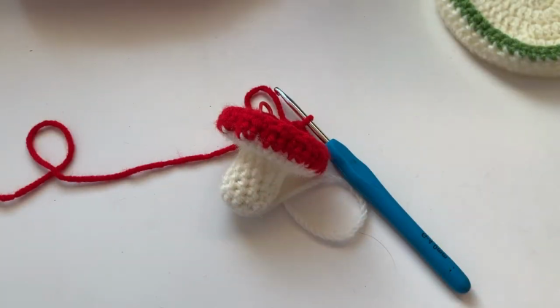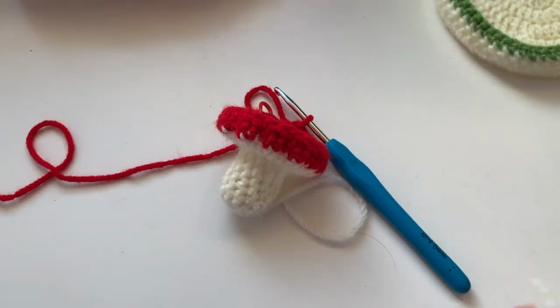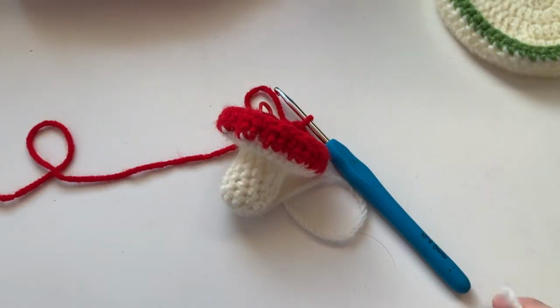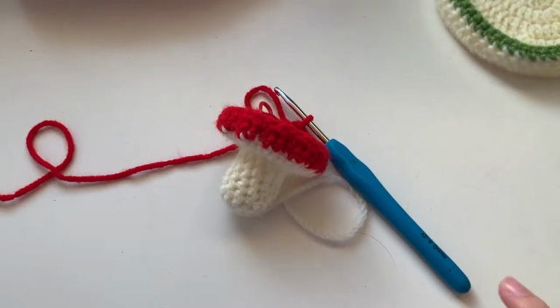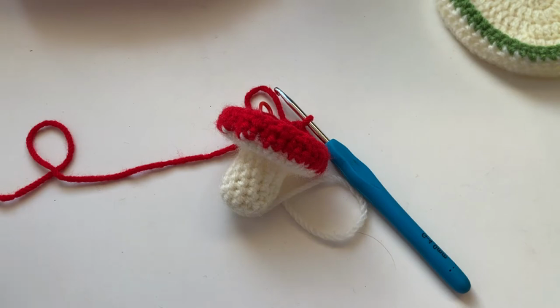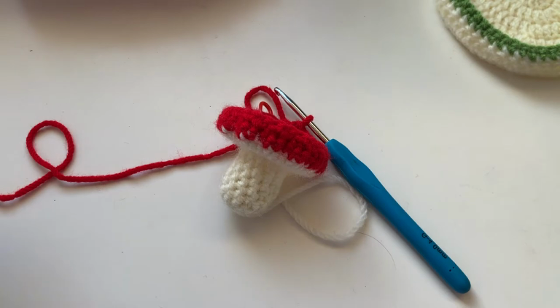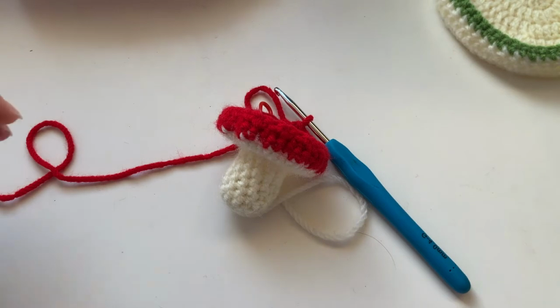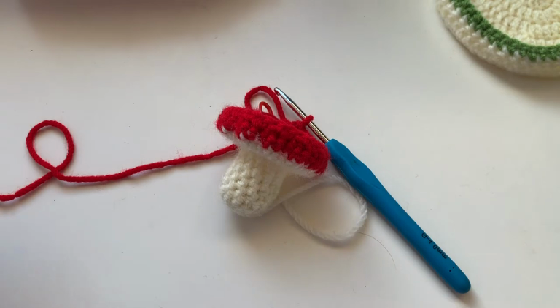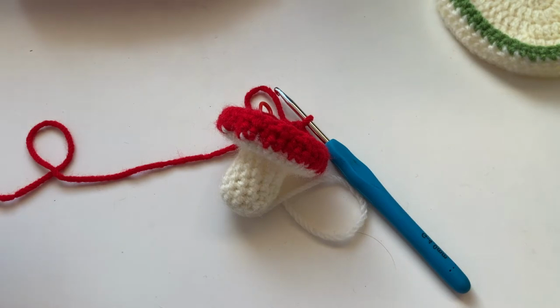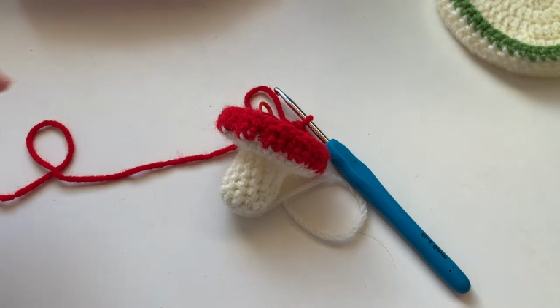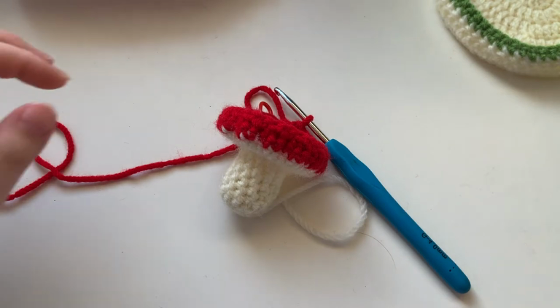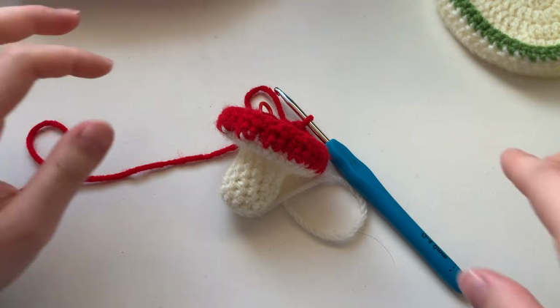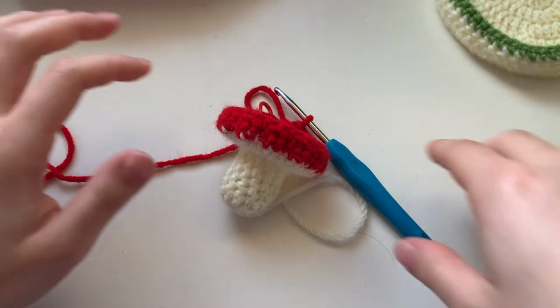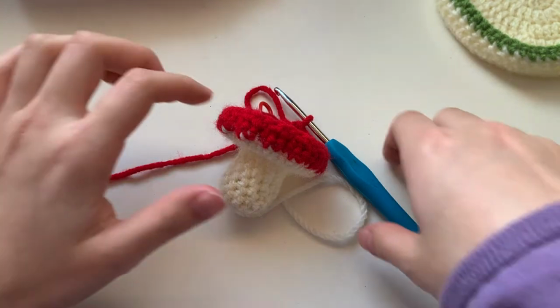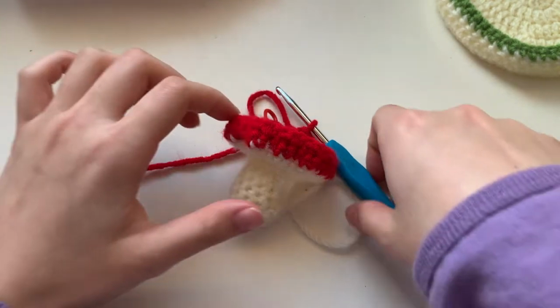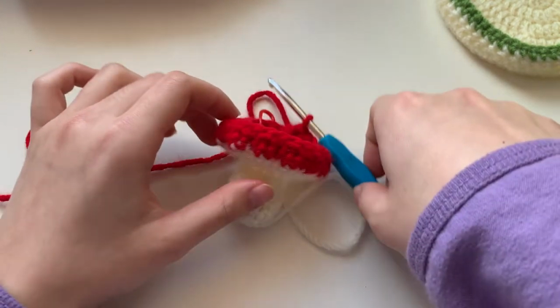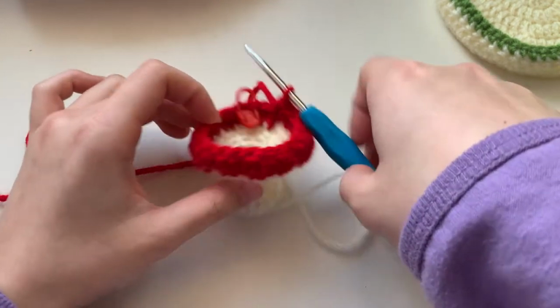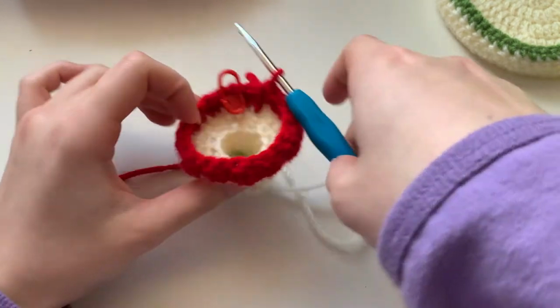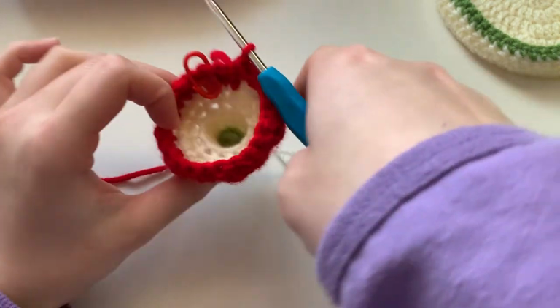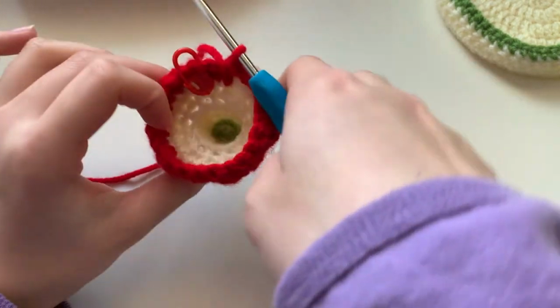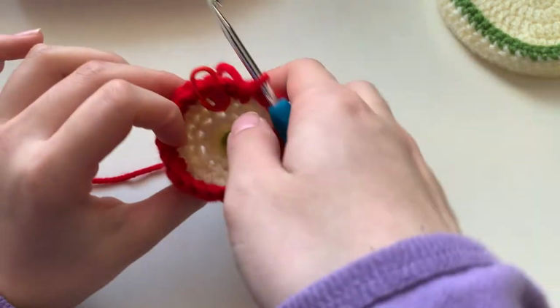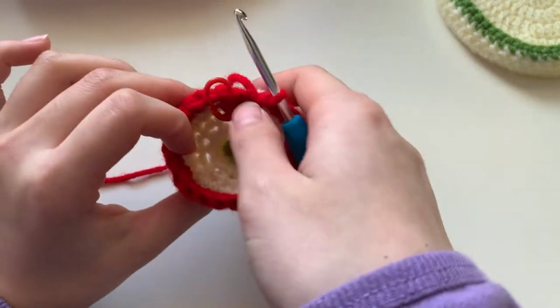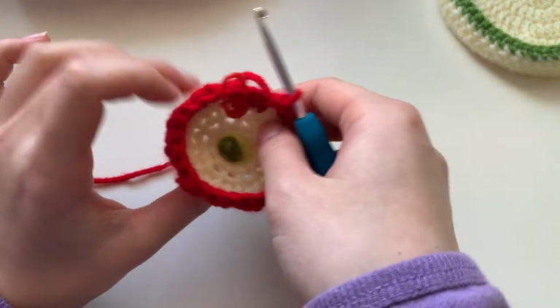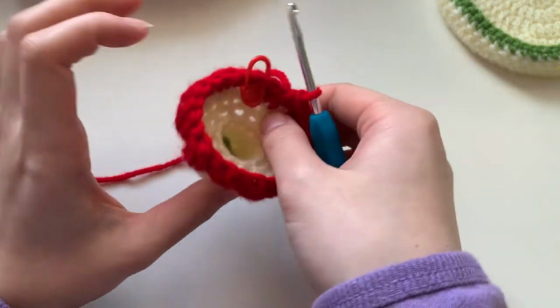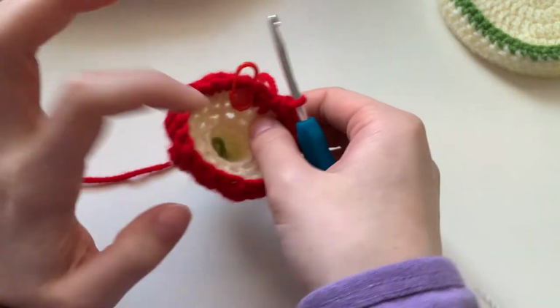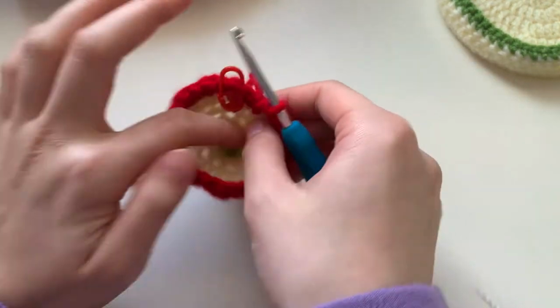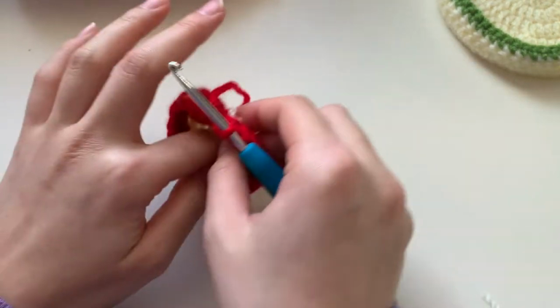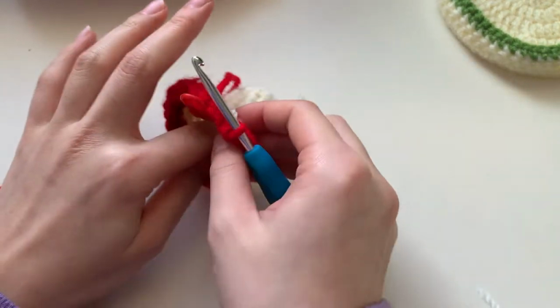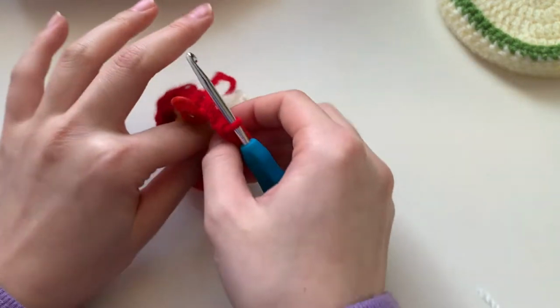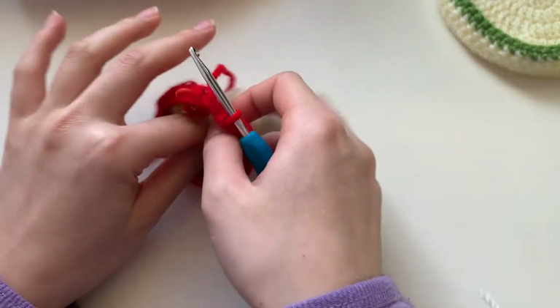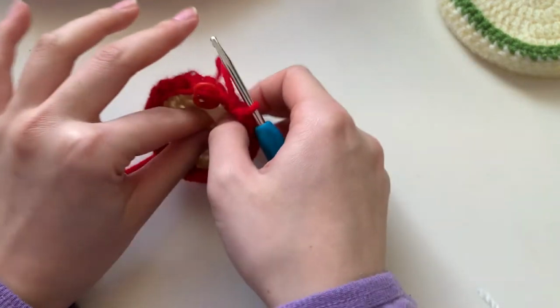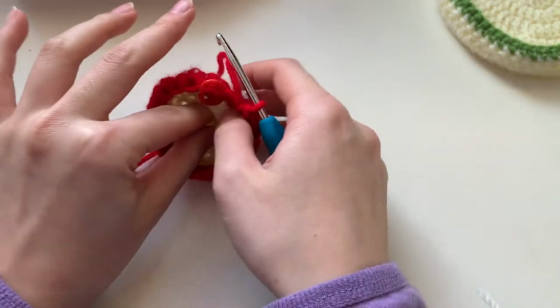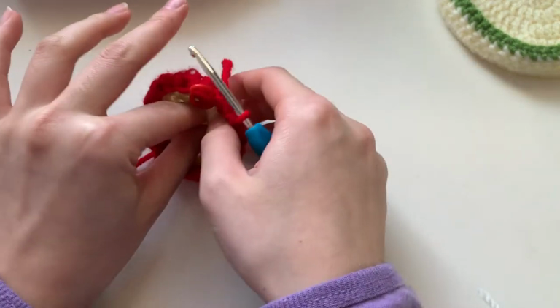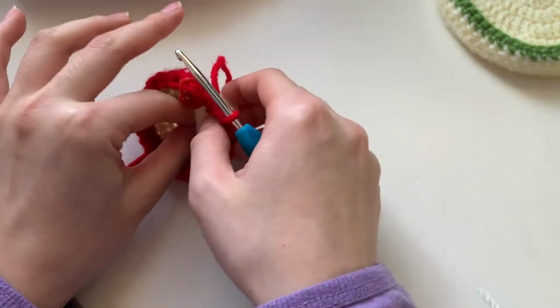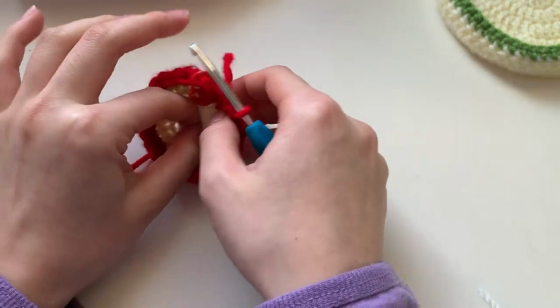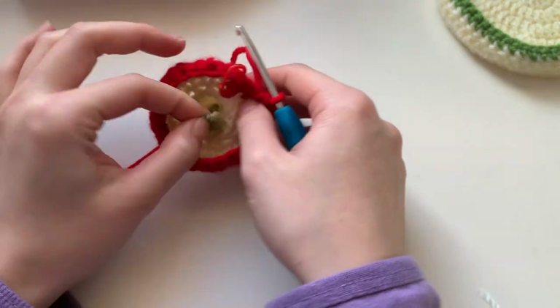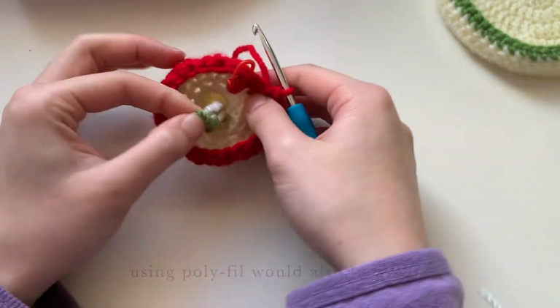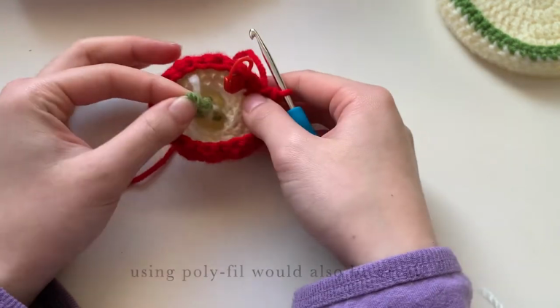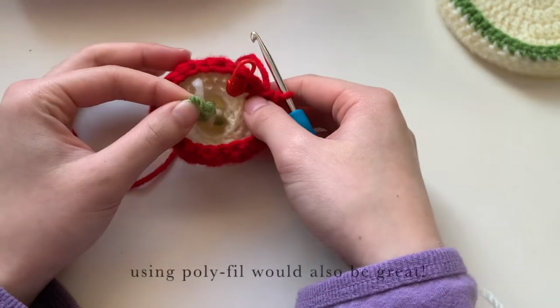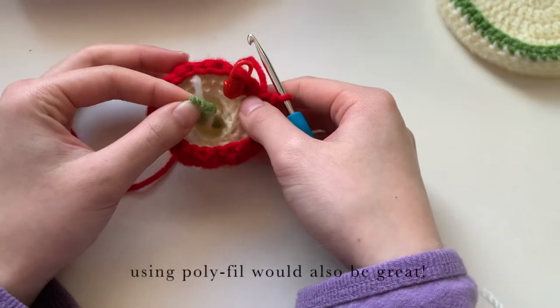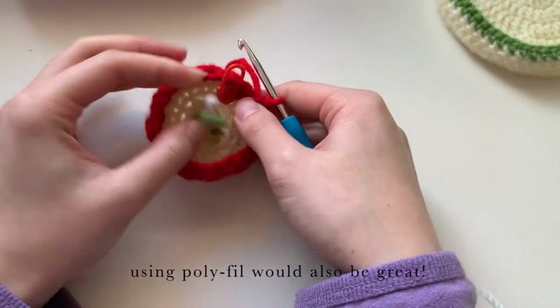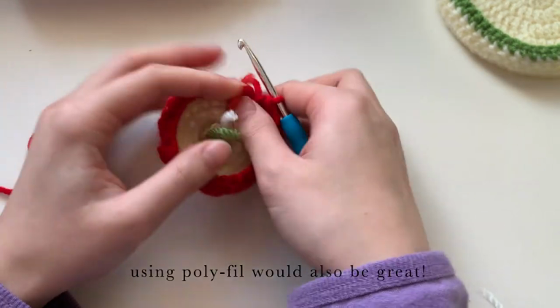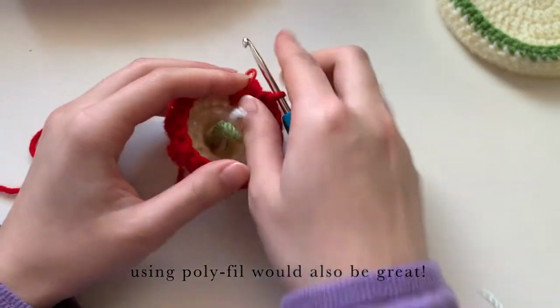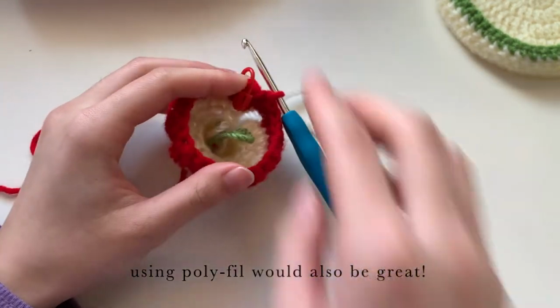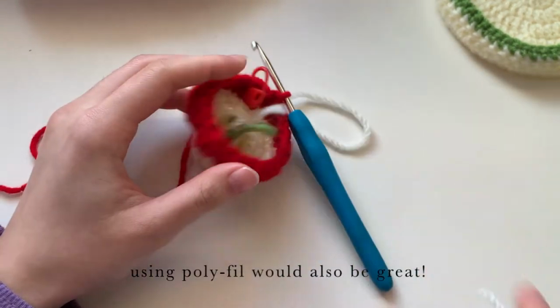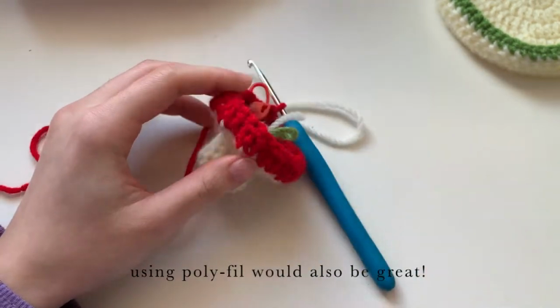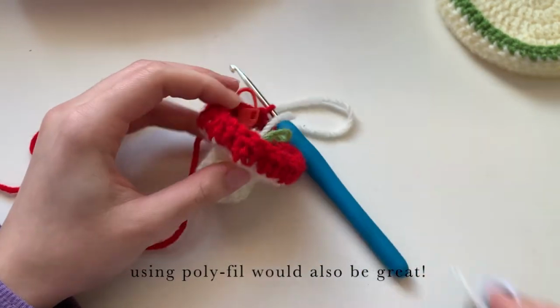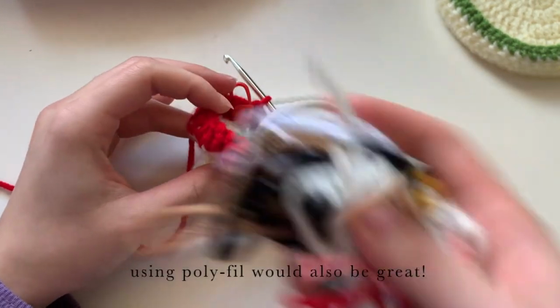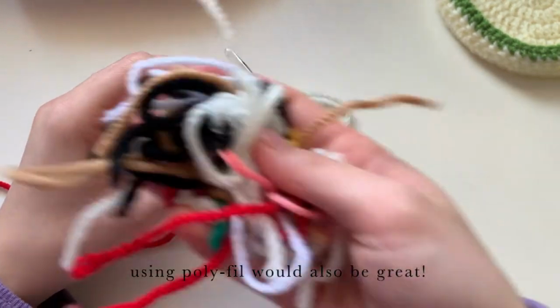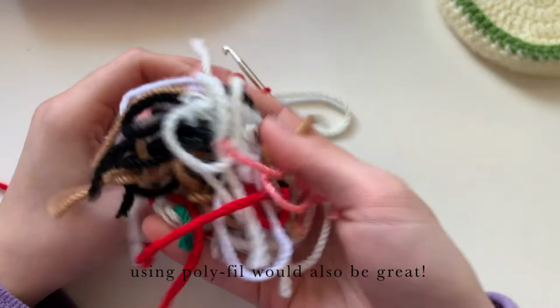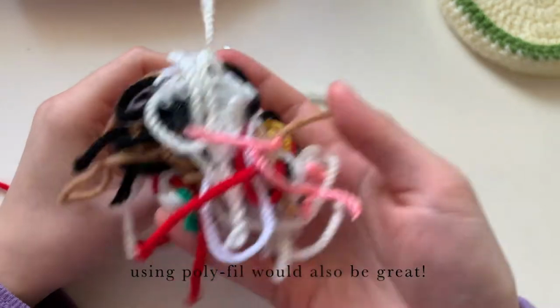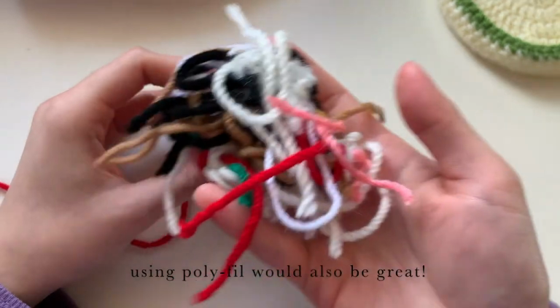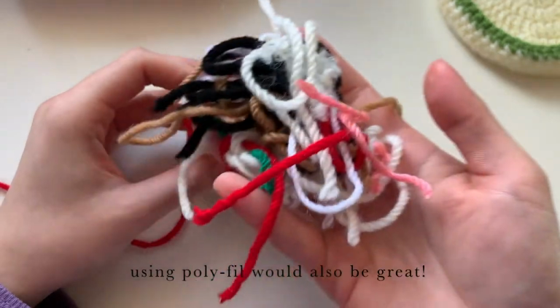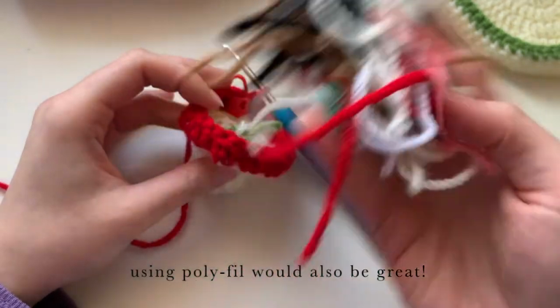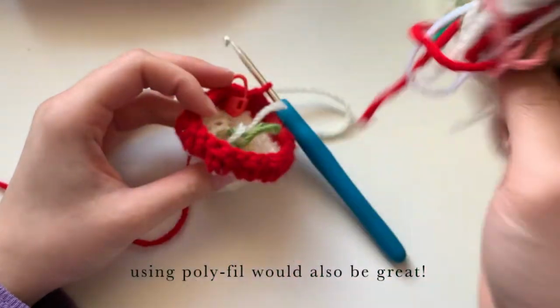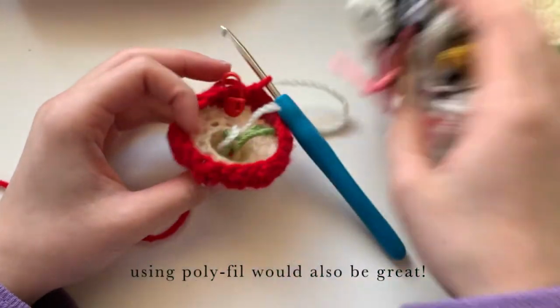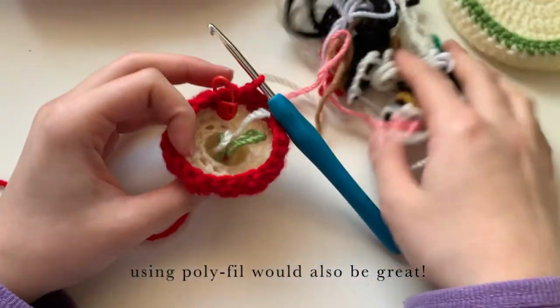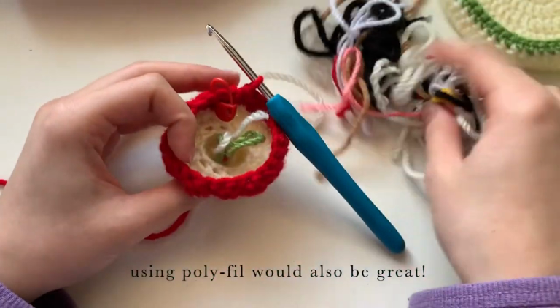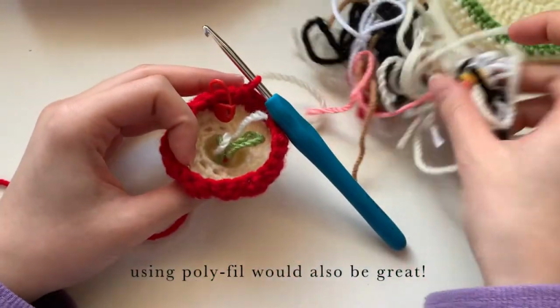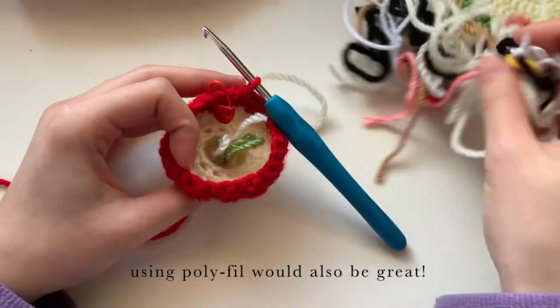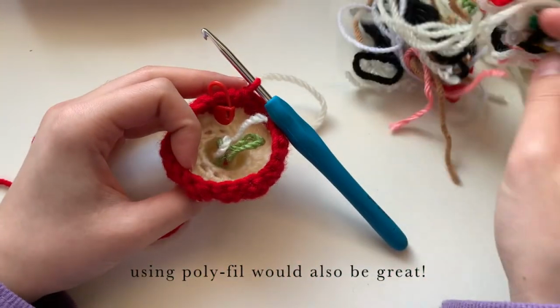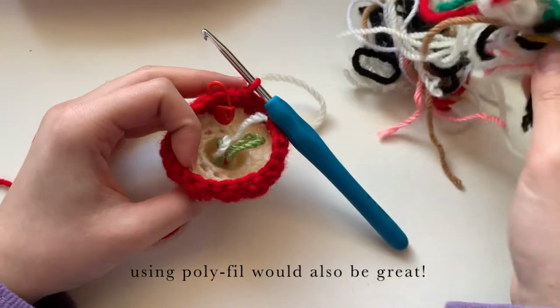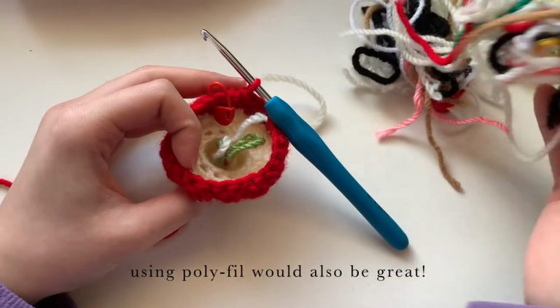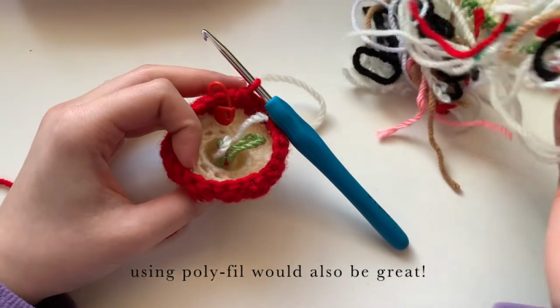Now is a good time to stuff your mushroom. I'm using scrap yarn, but you can also use polyfill.